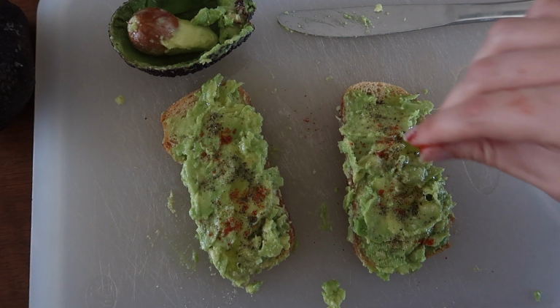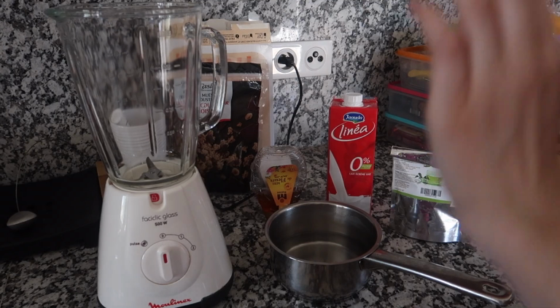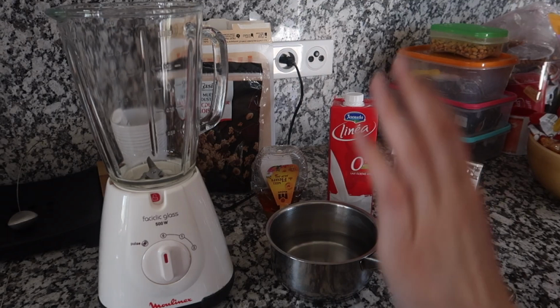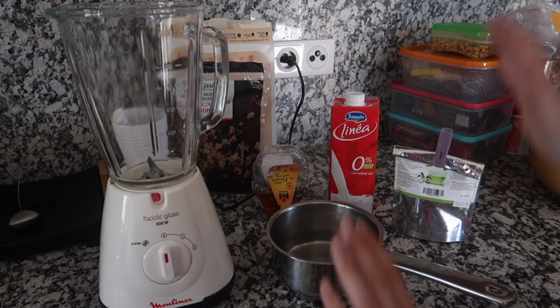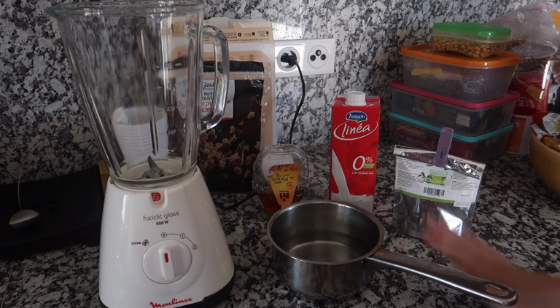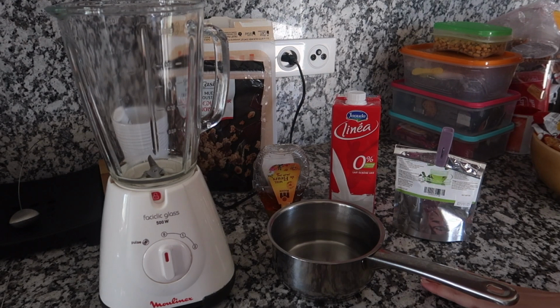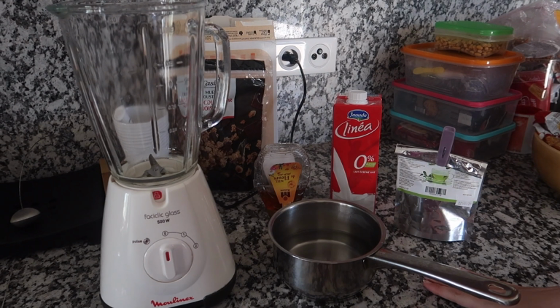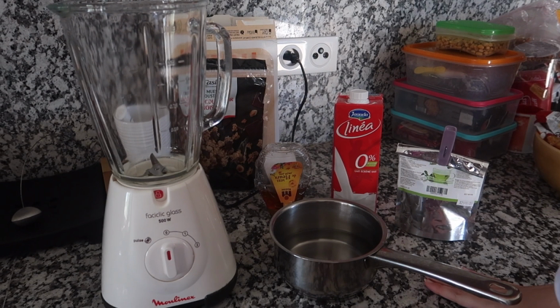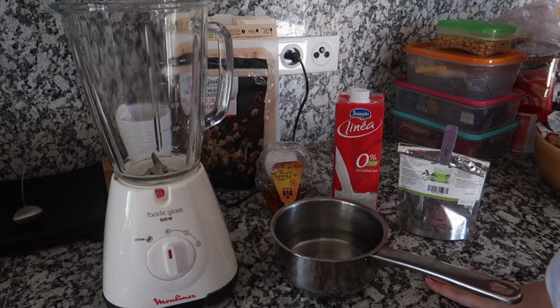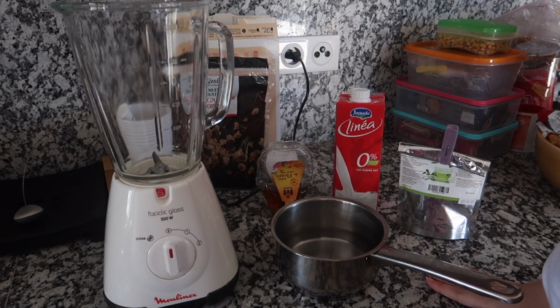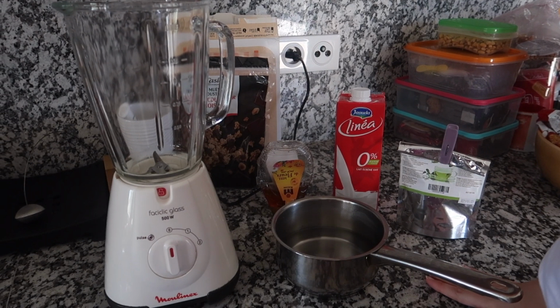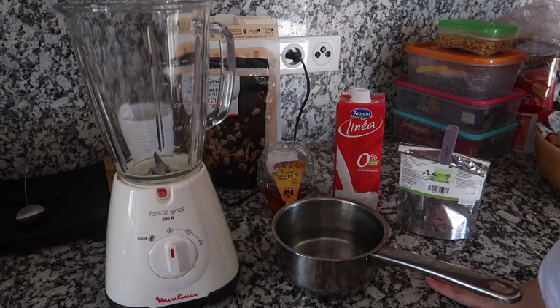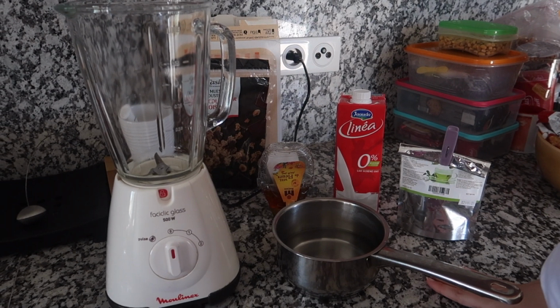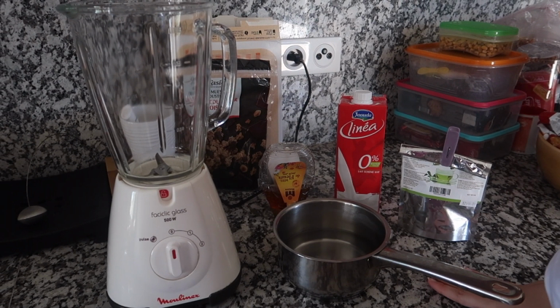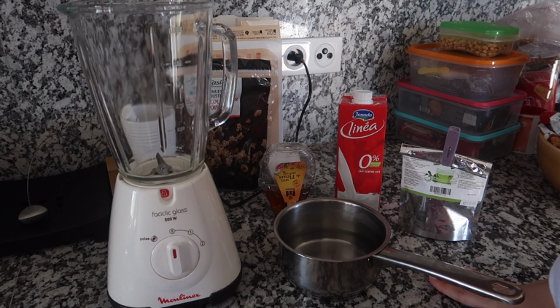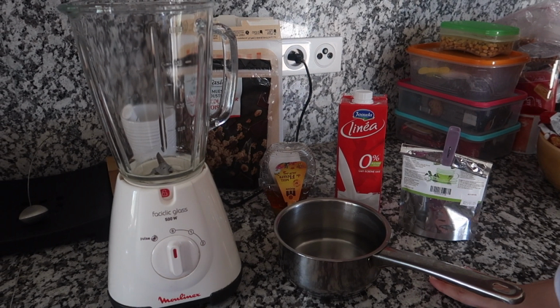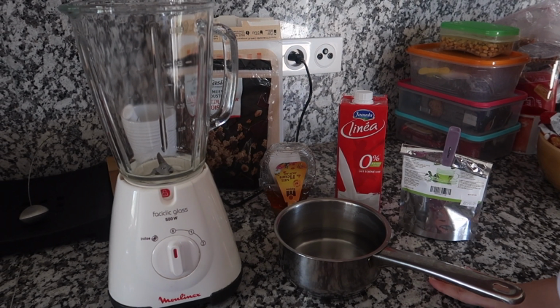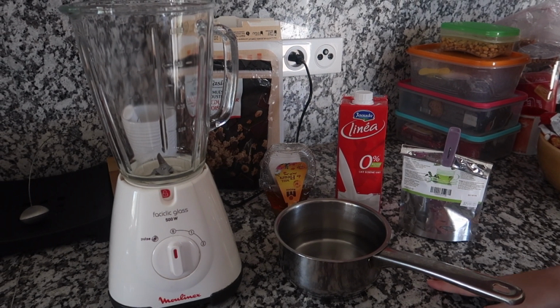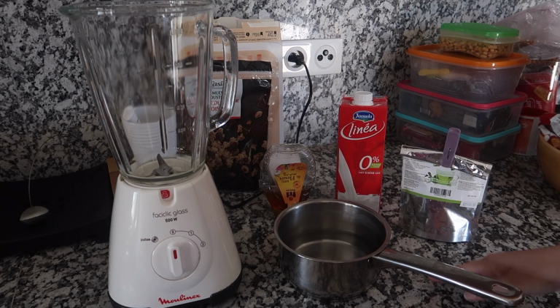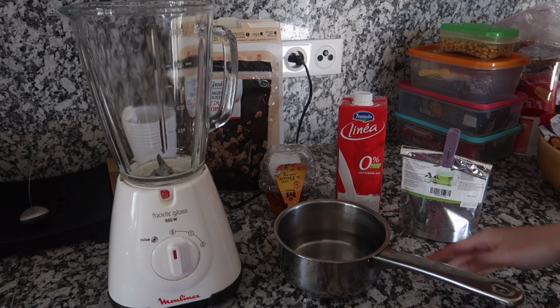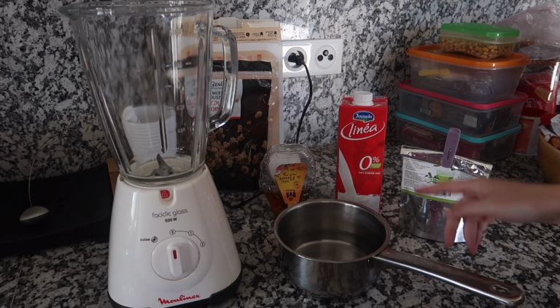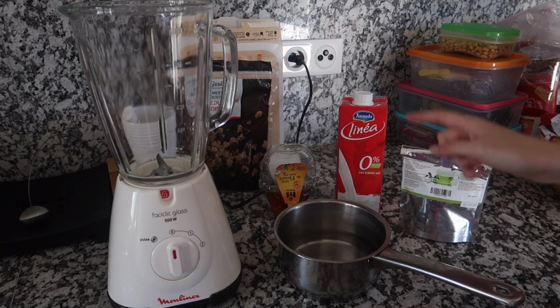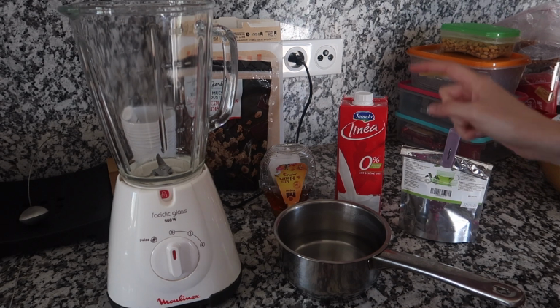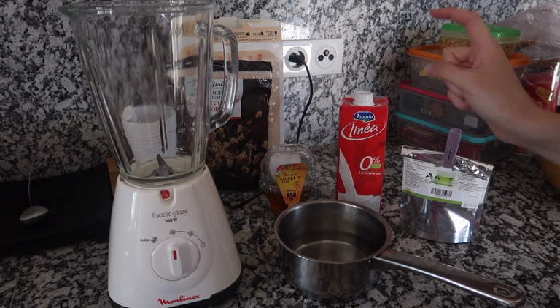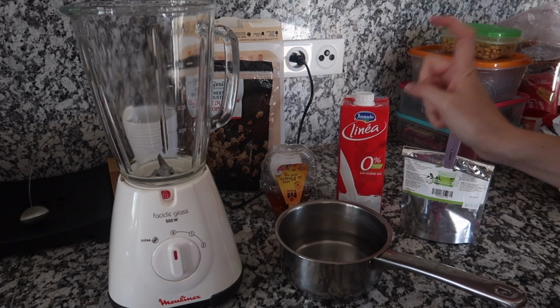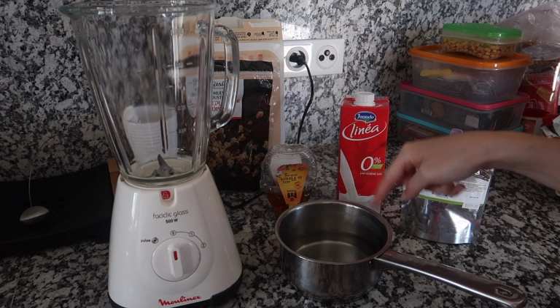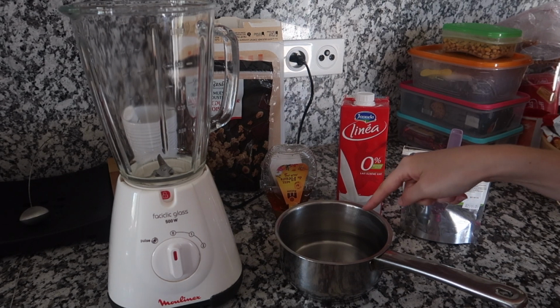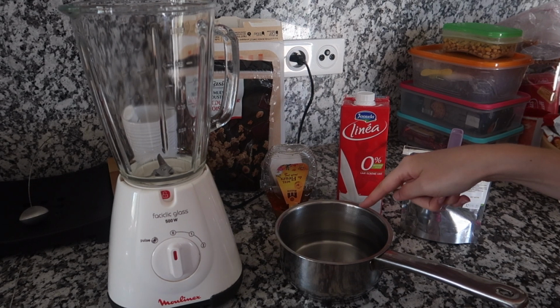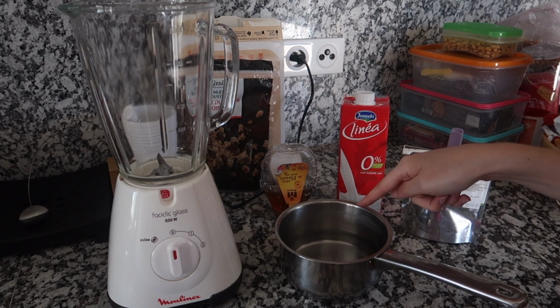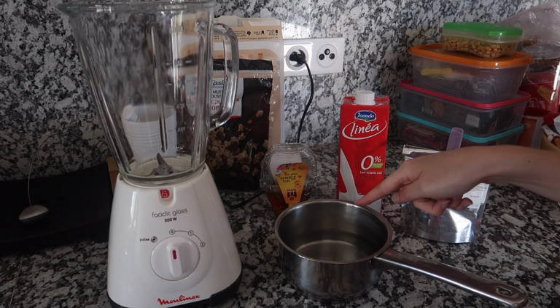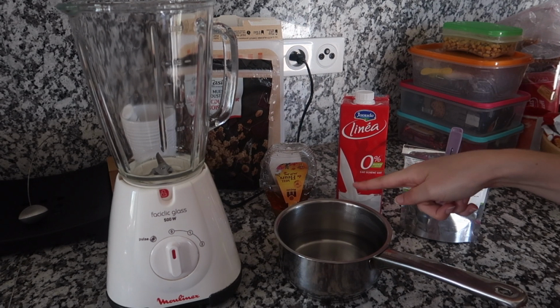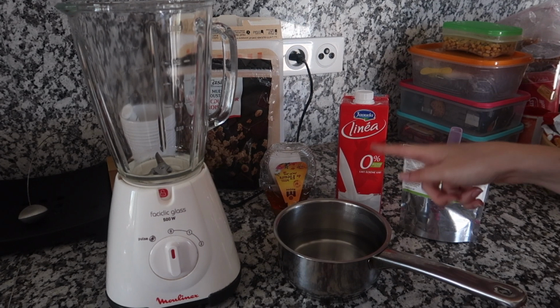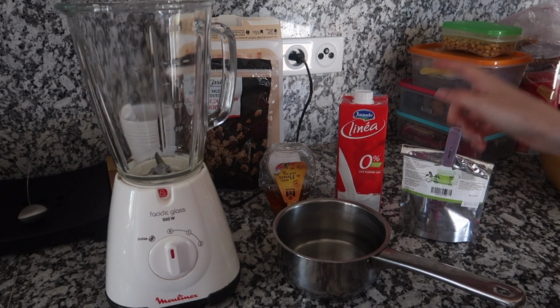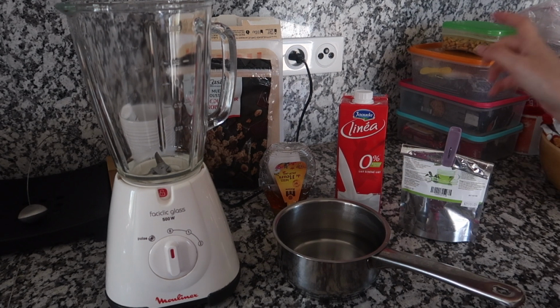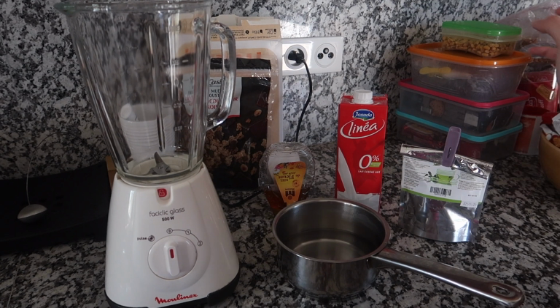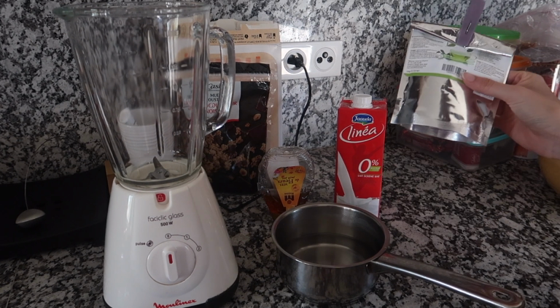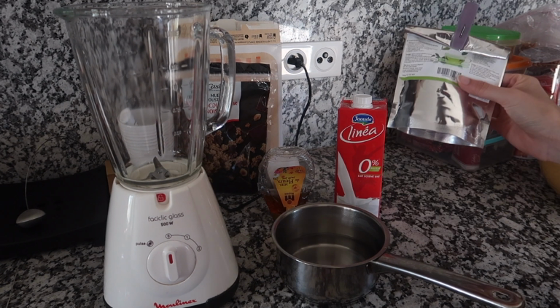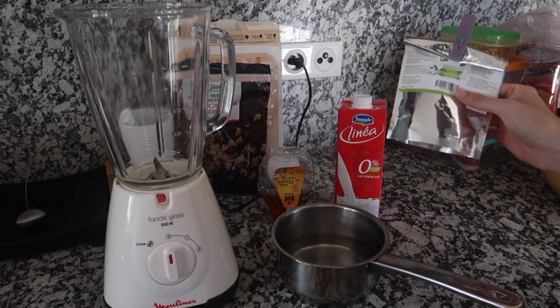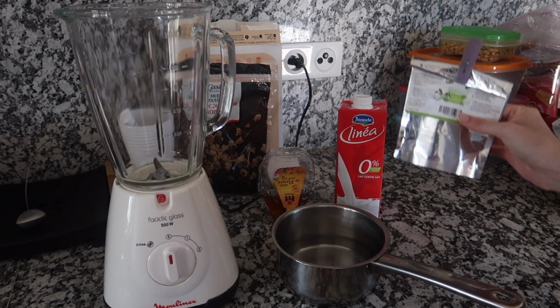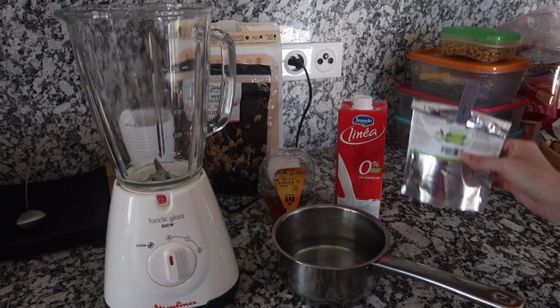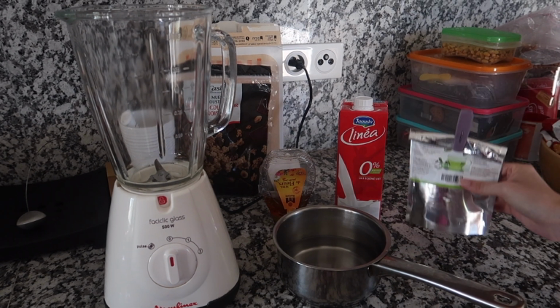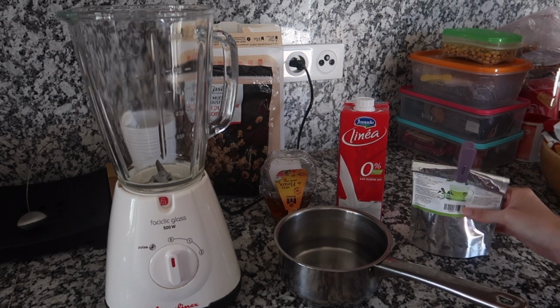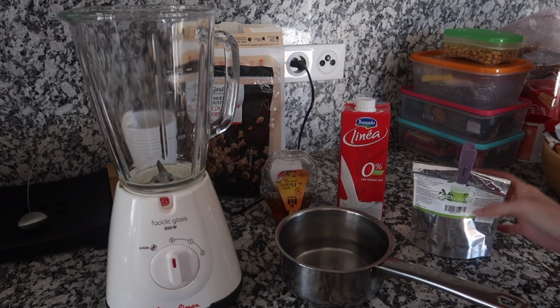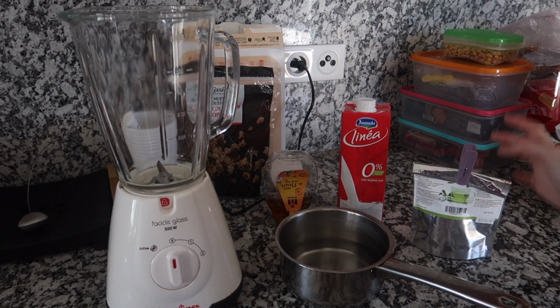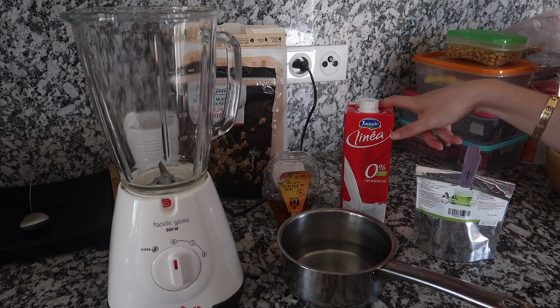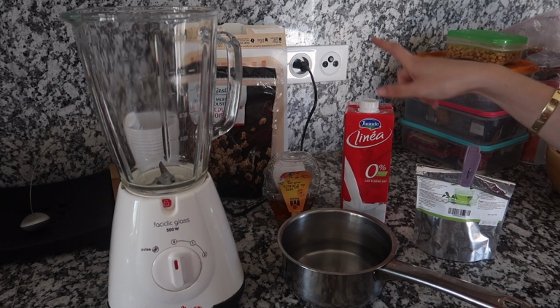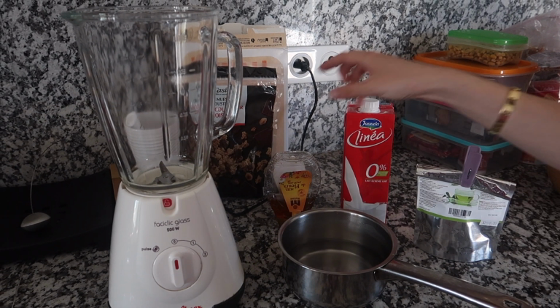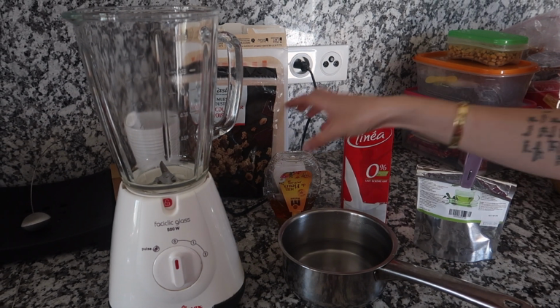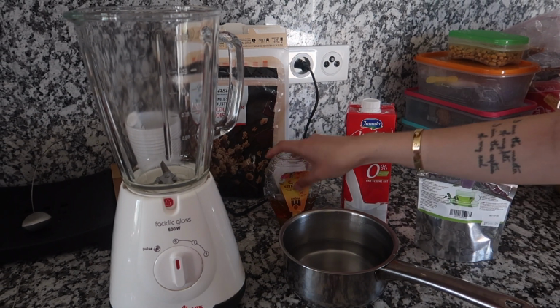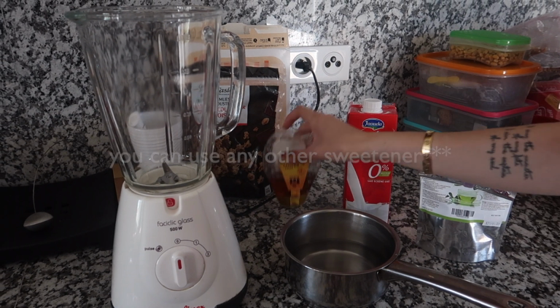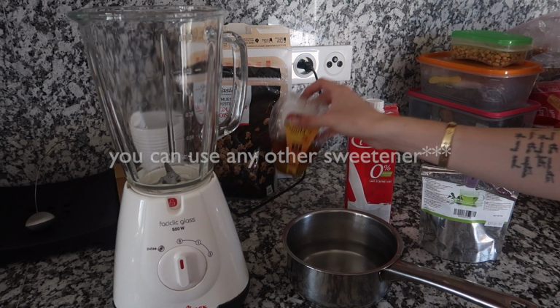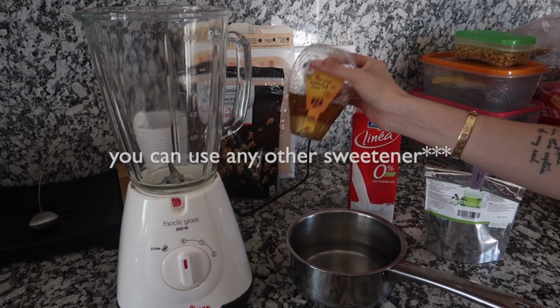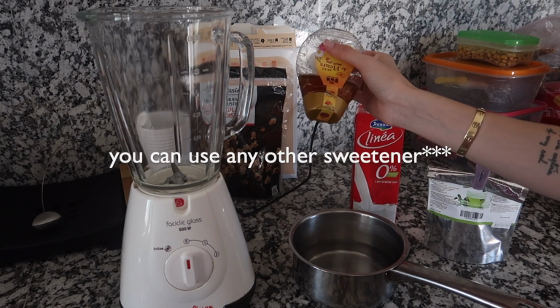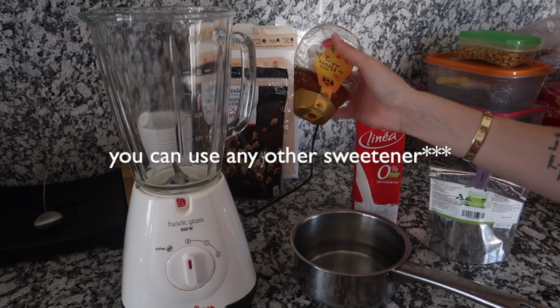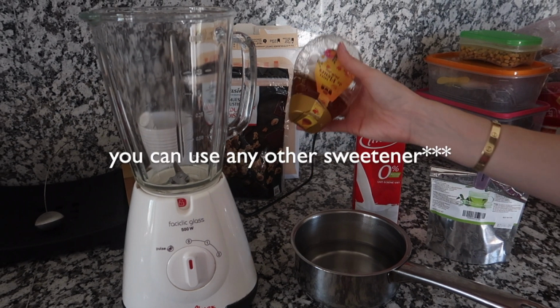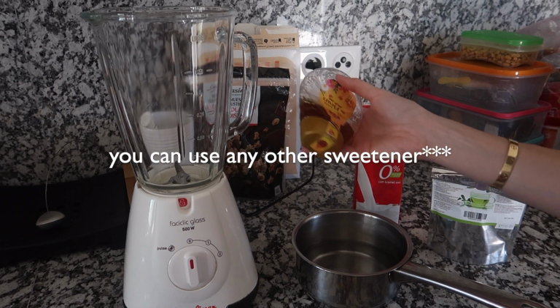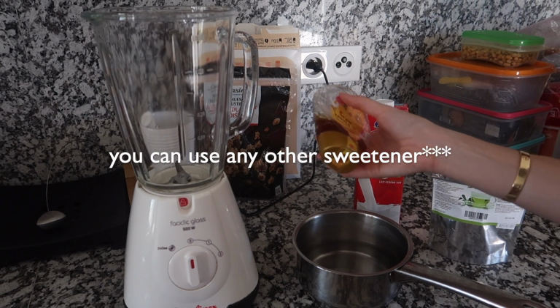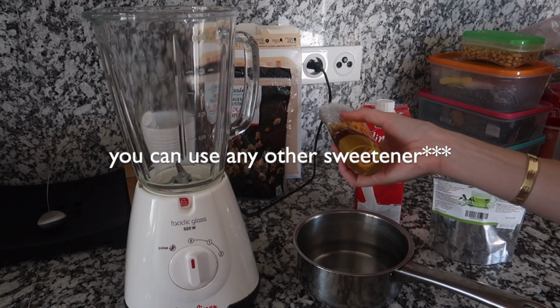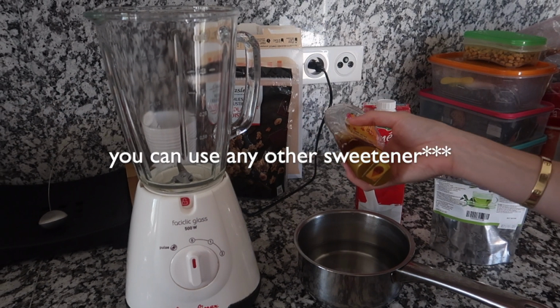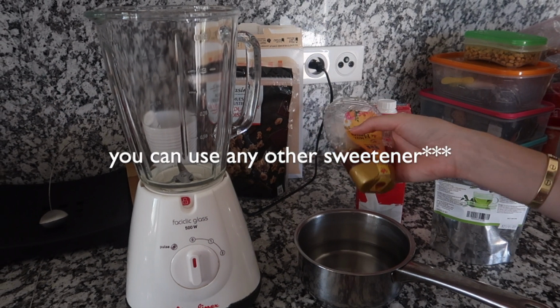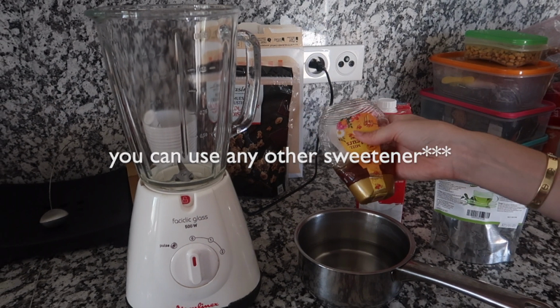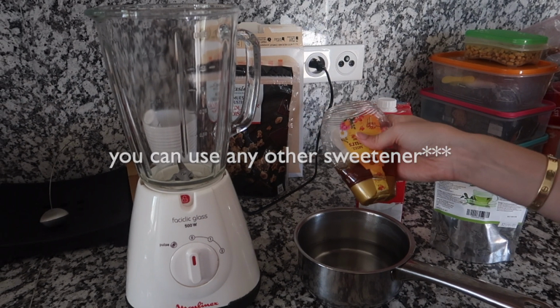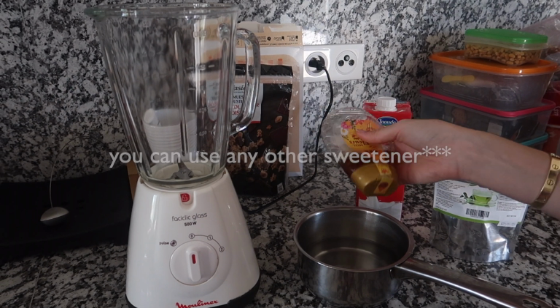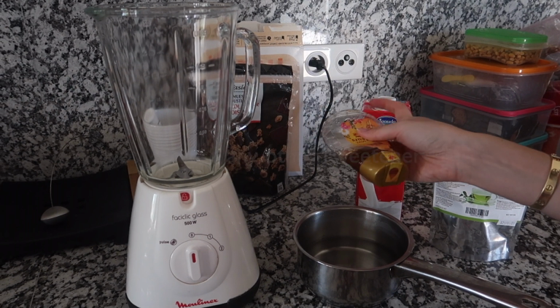Now I'm going to make a matcha latte. For this I need some boiled water, matcha powder, milk, and honey. You can use any other sweetener you like.